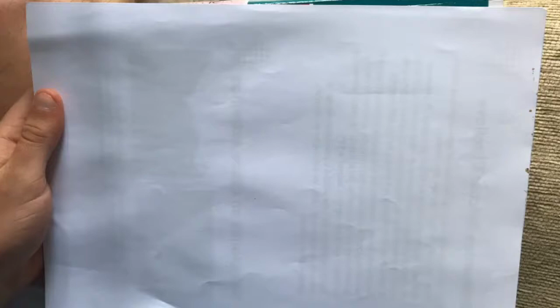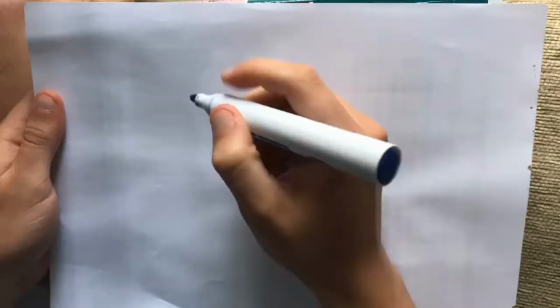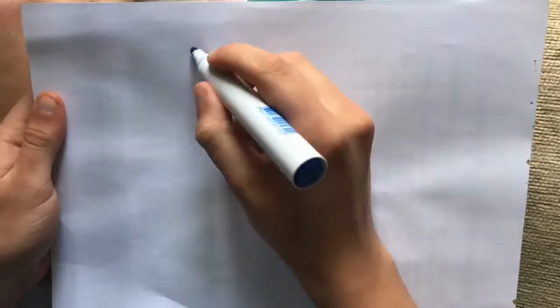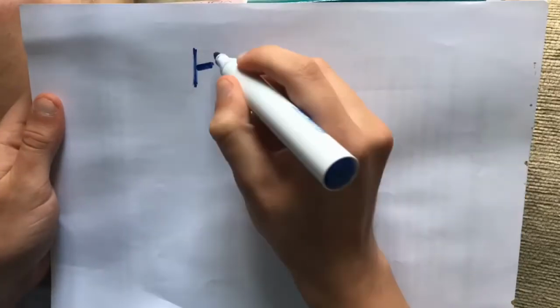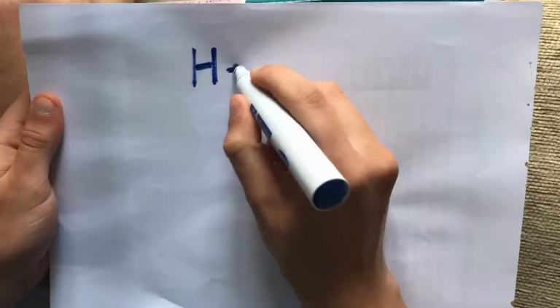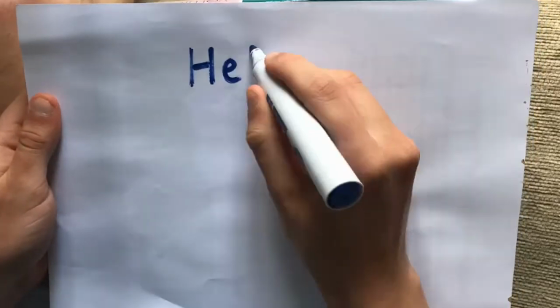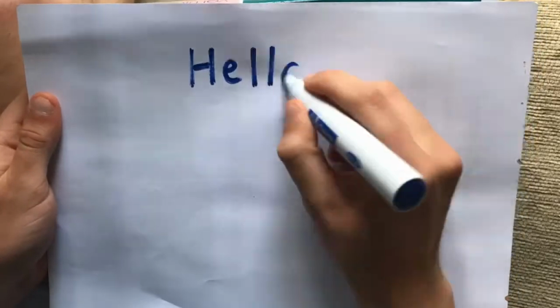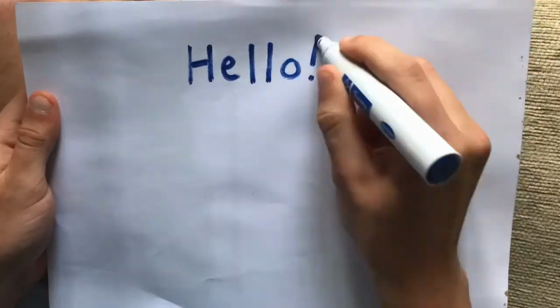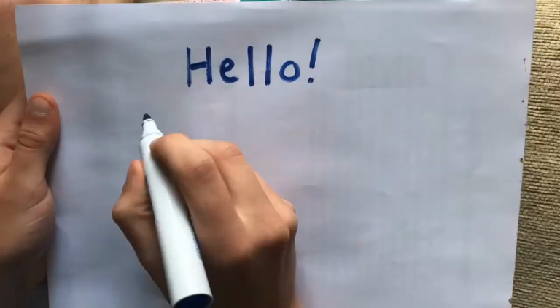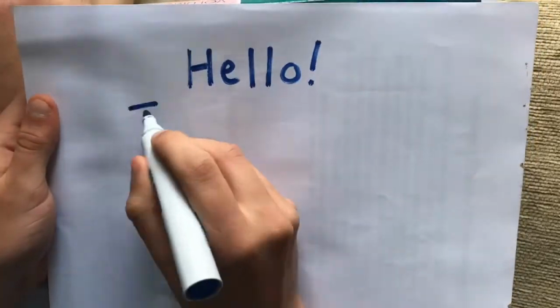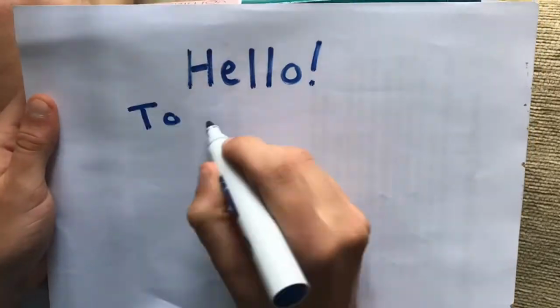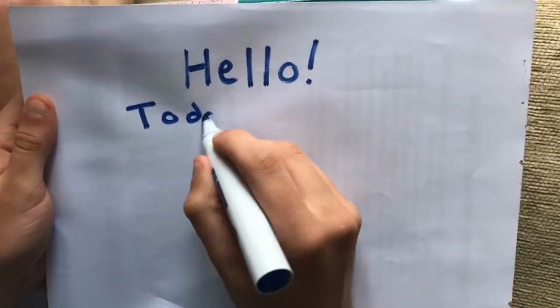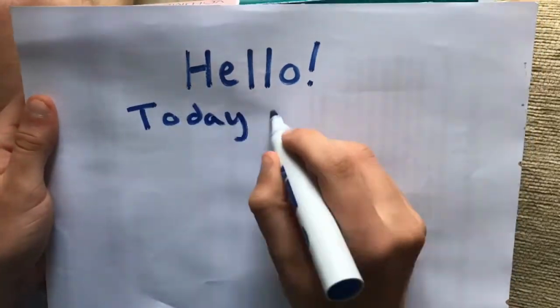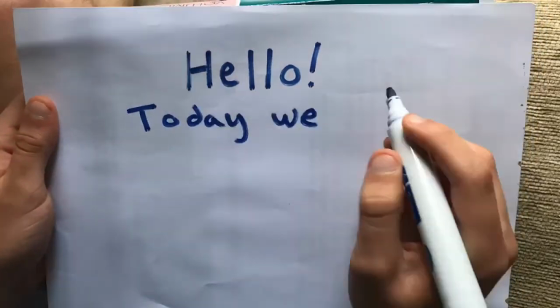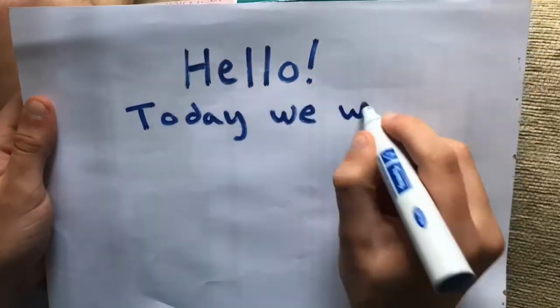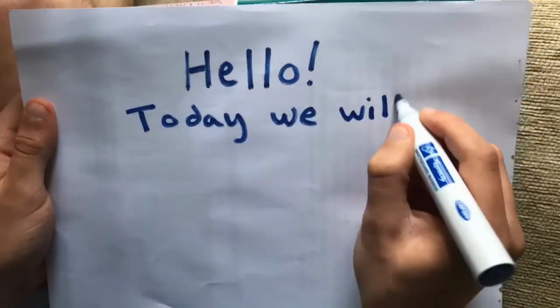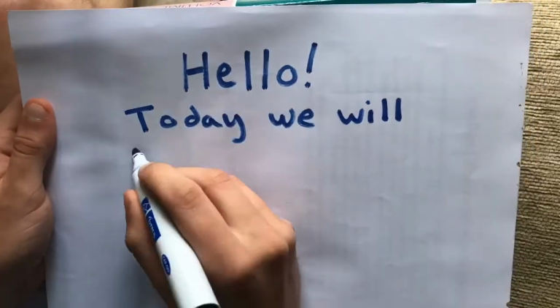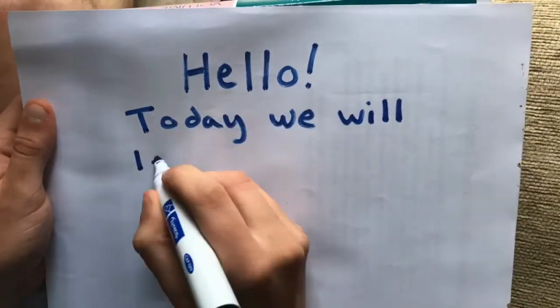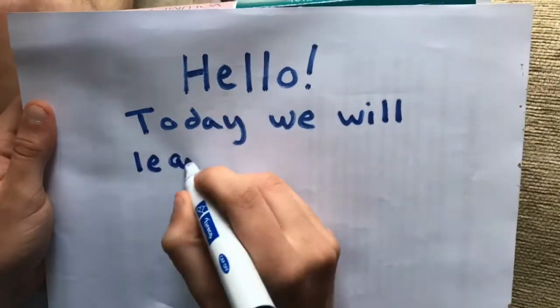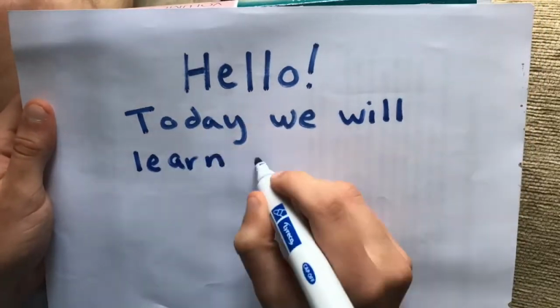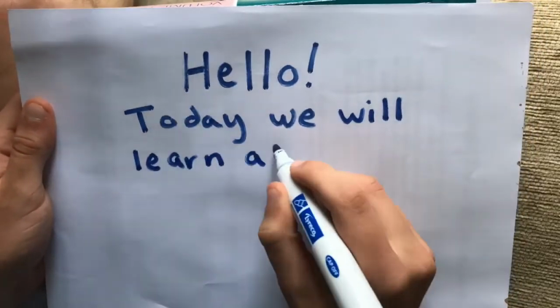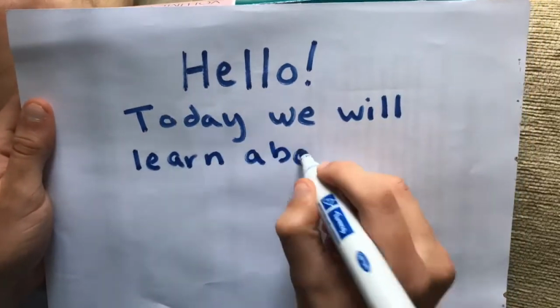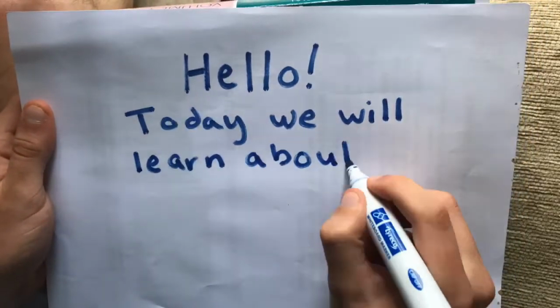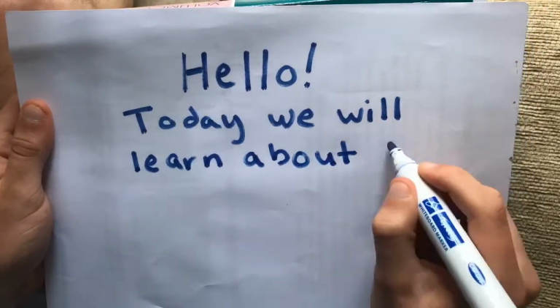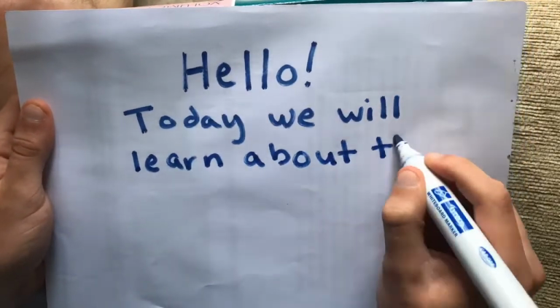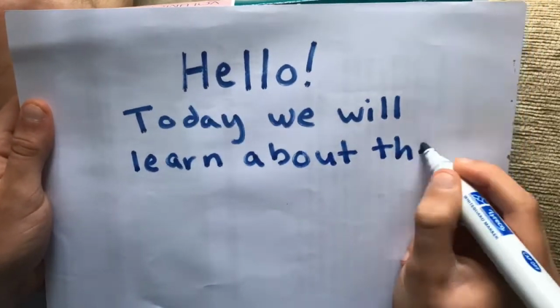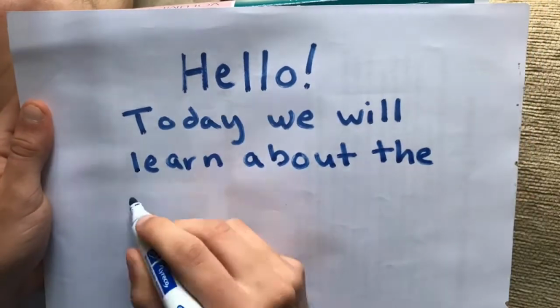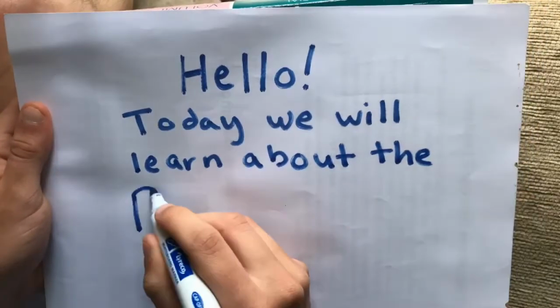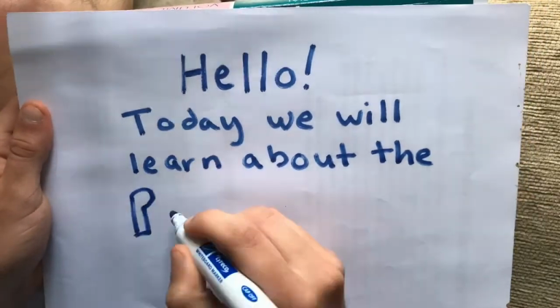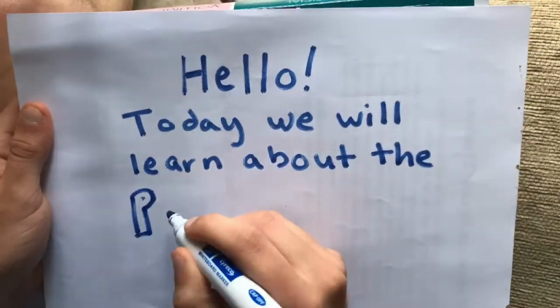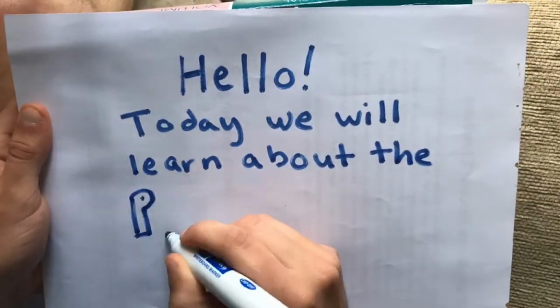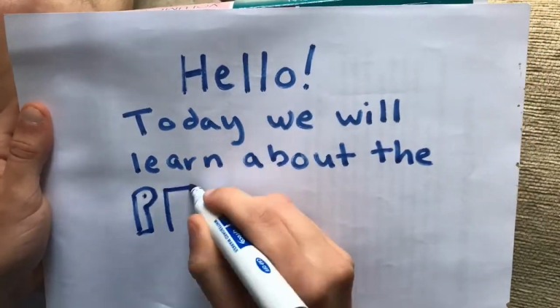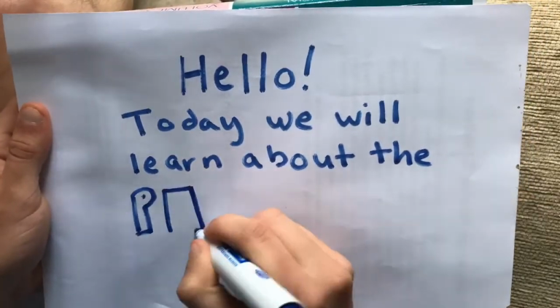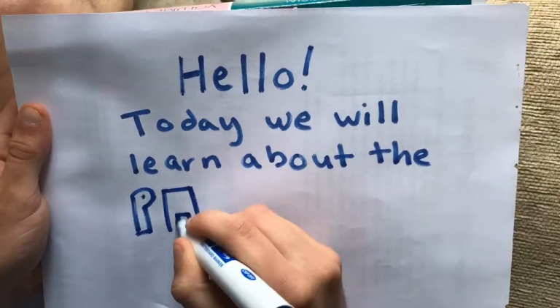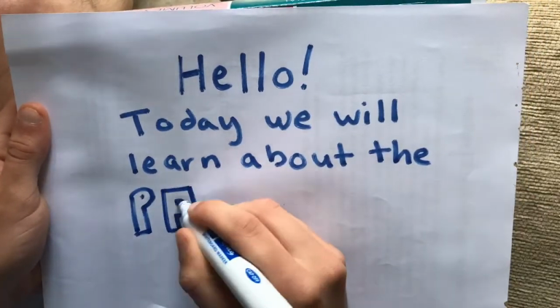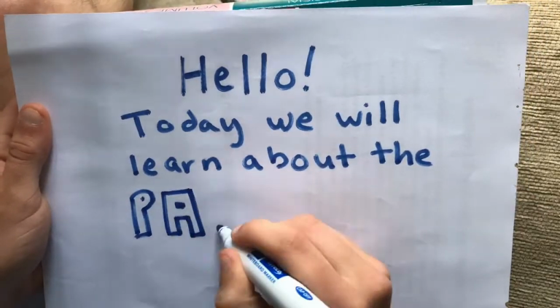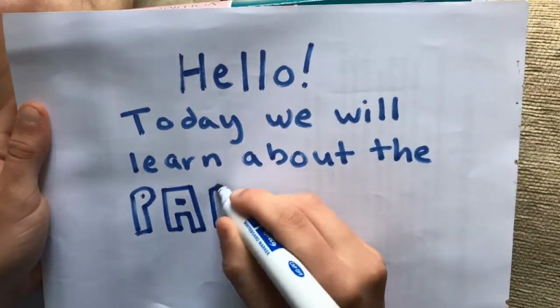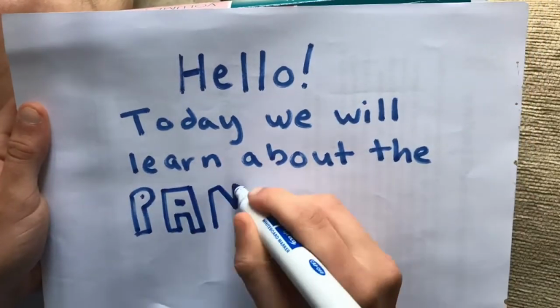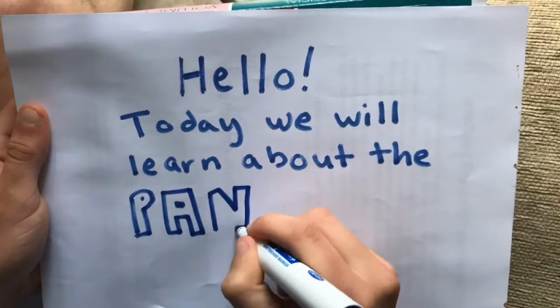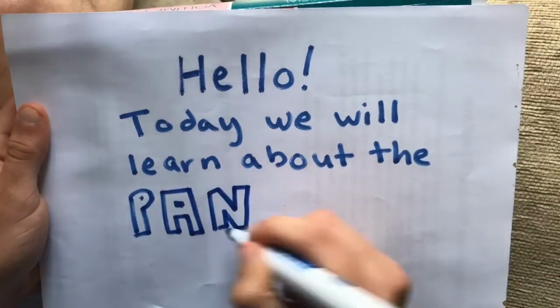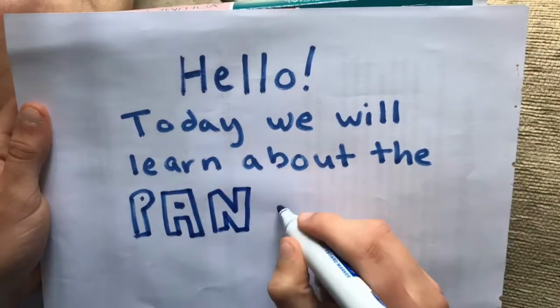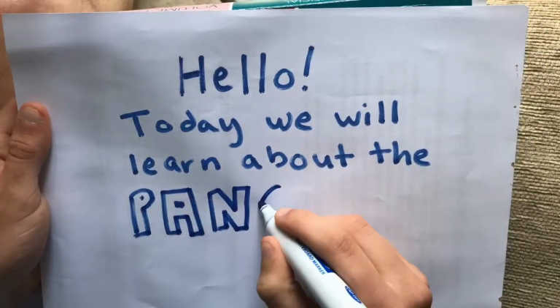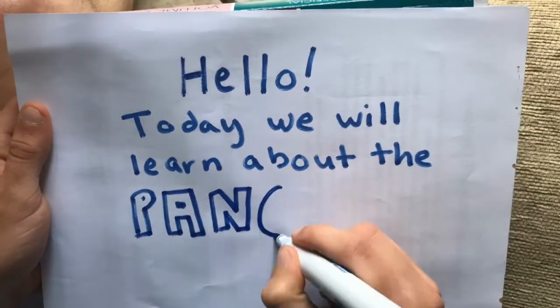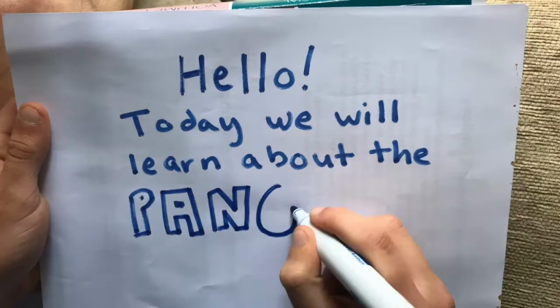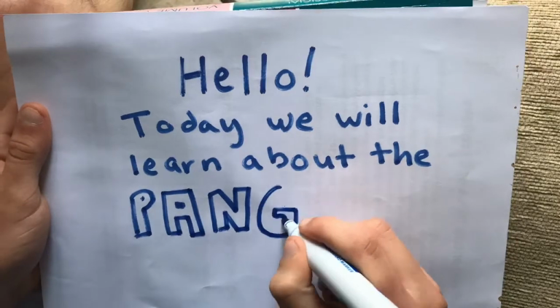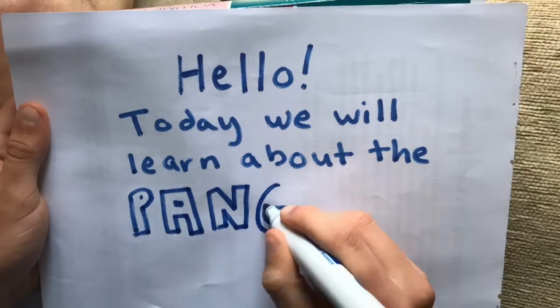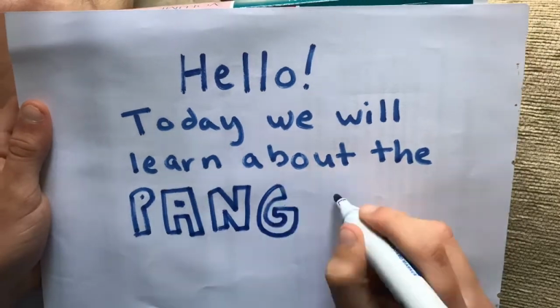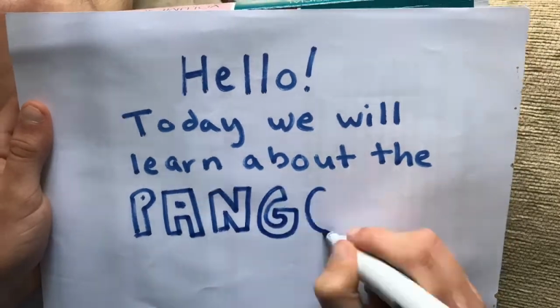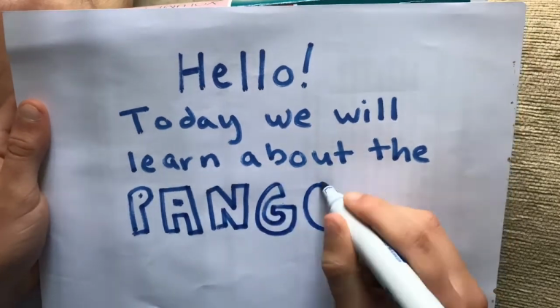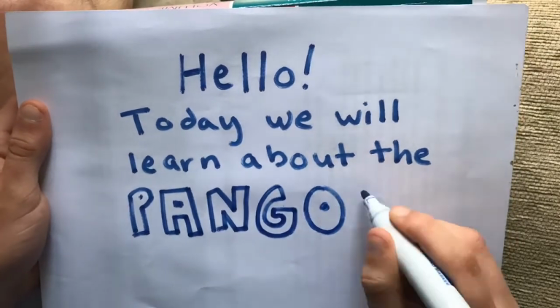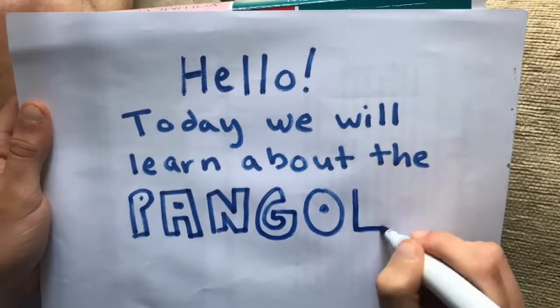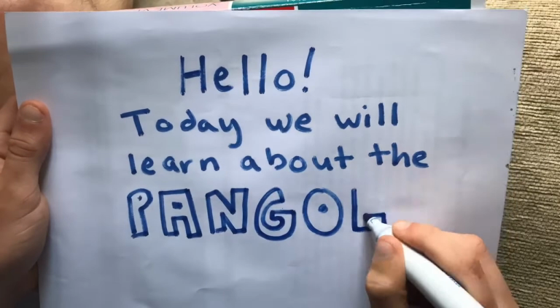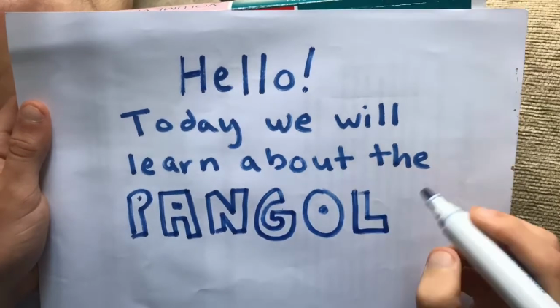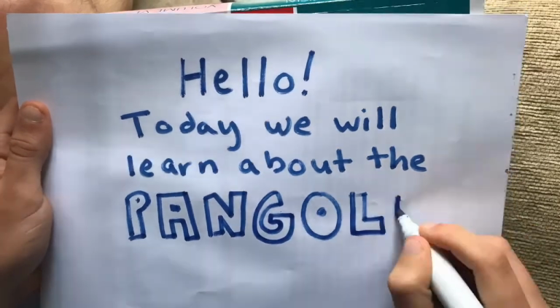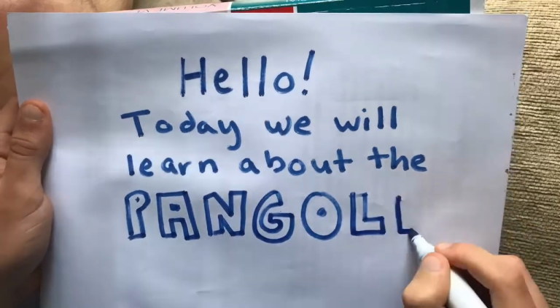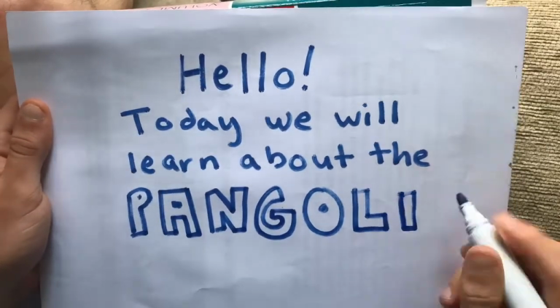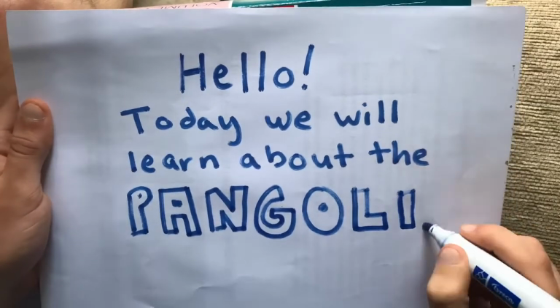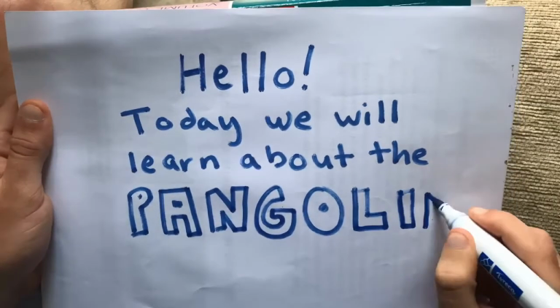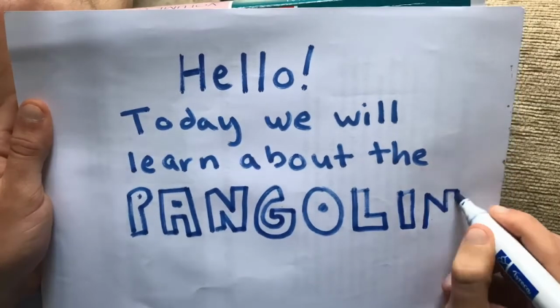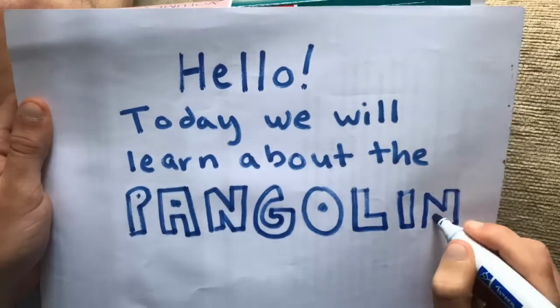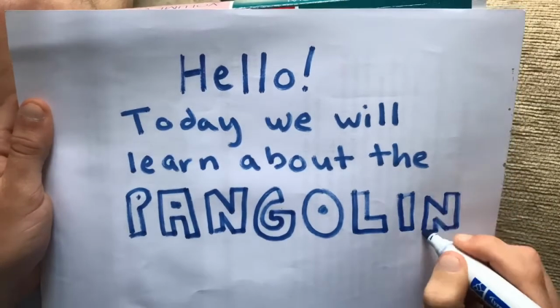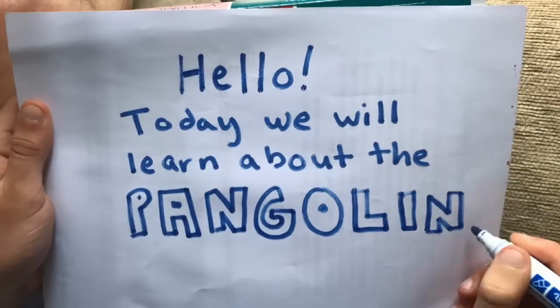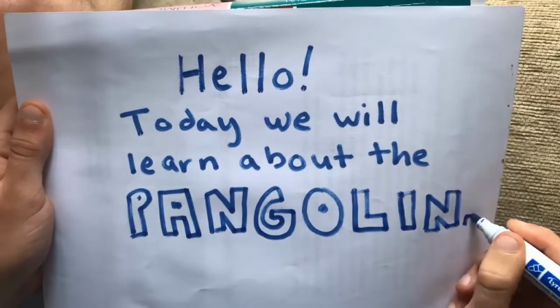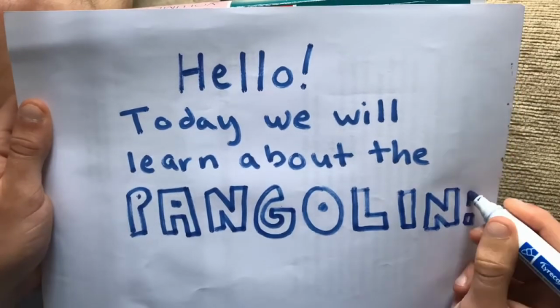Hello students. Today we are going to learn about one of my favorite animals, the pangolin.